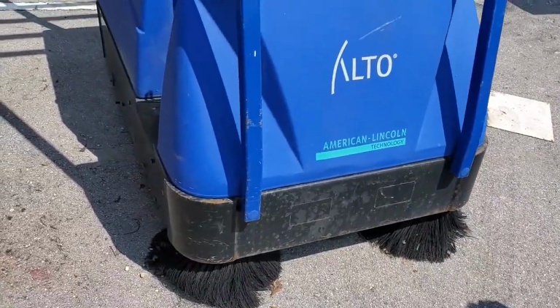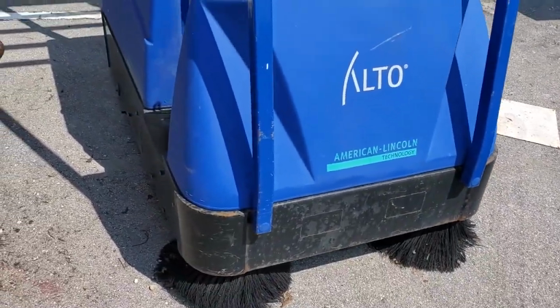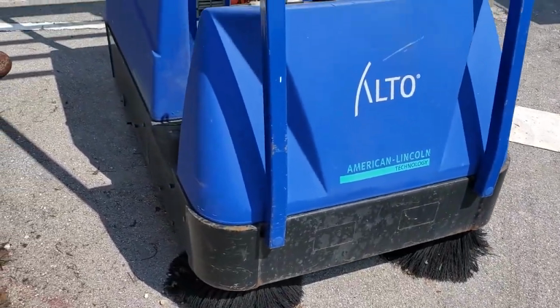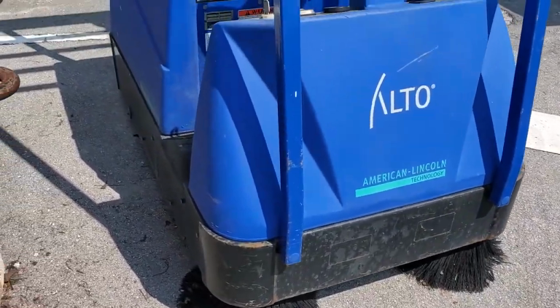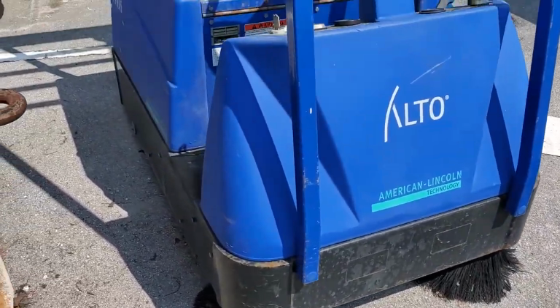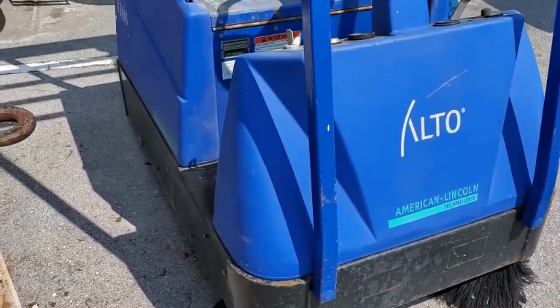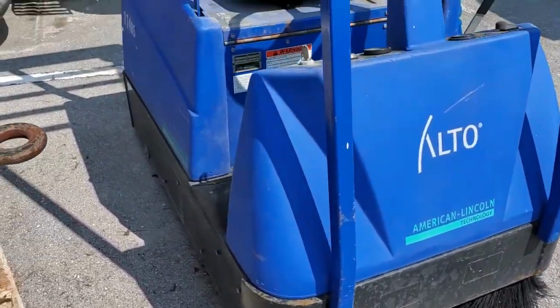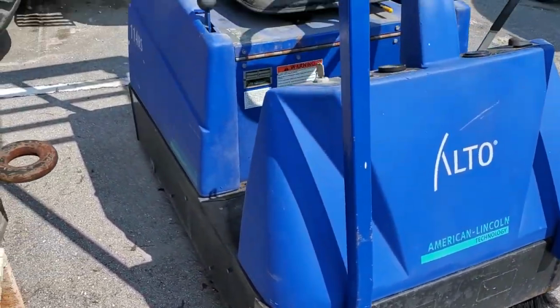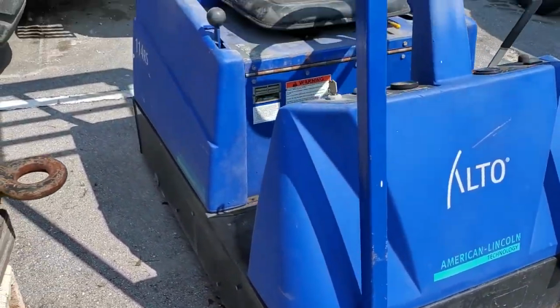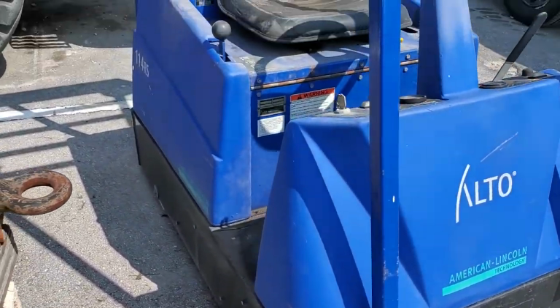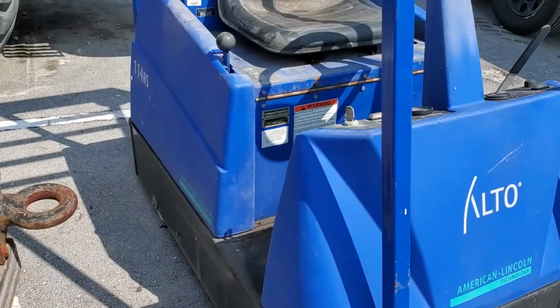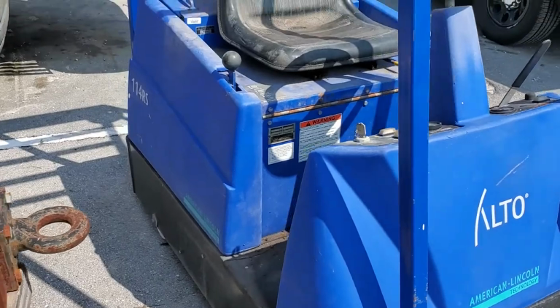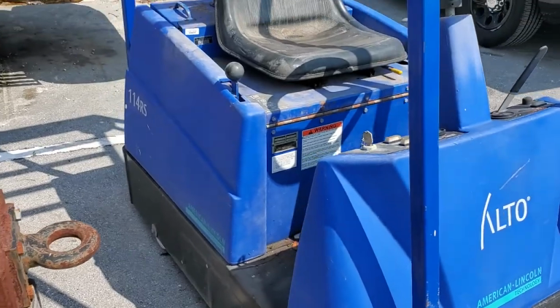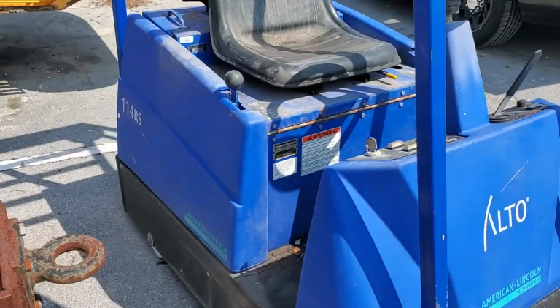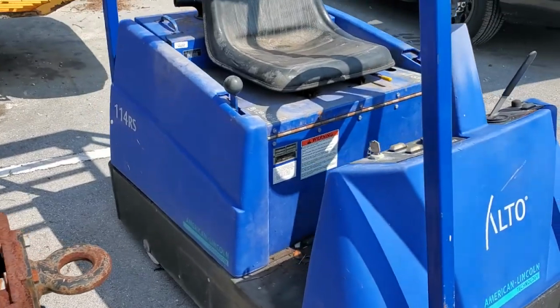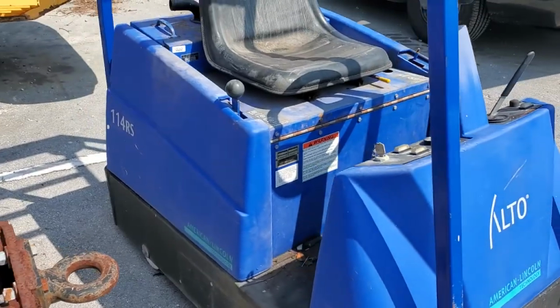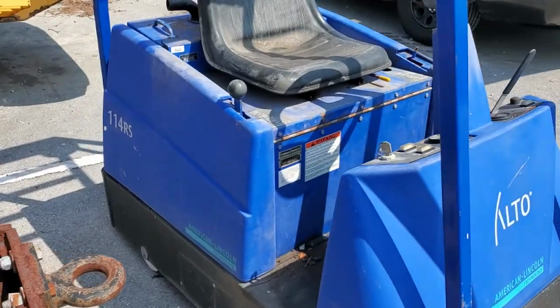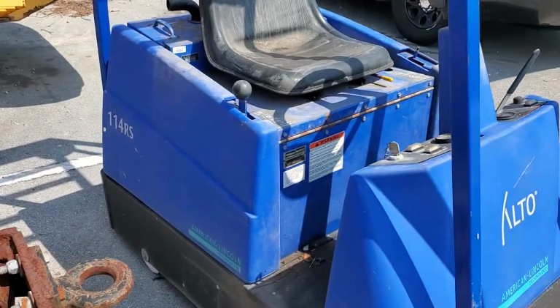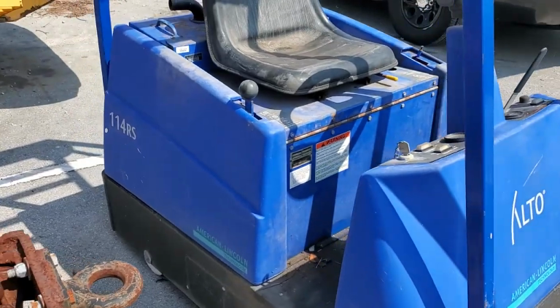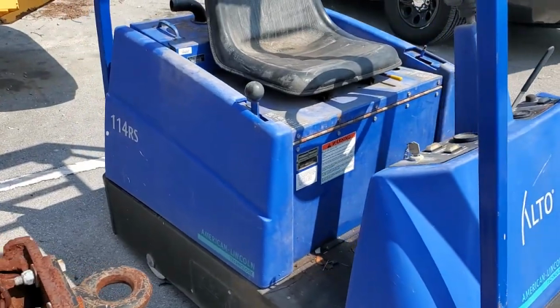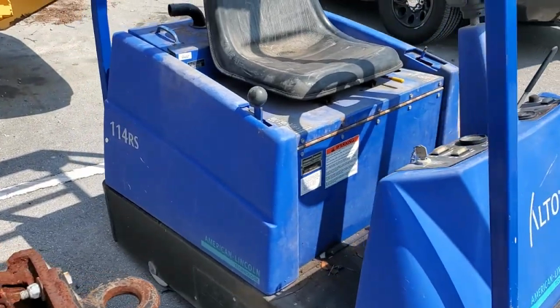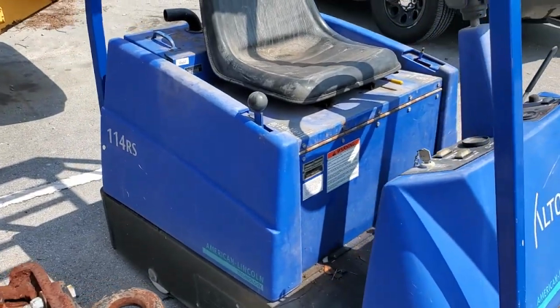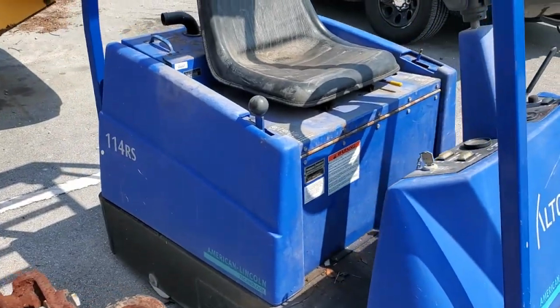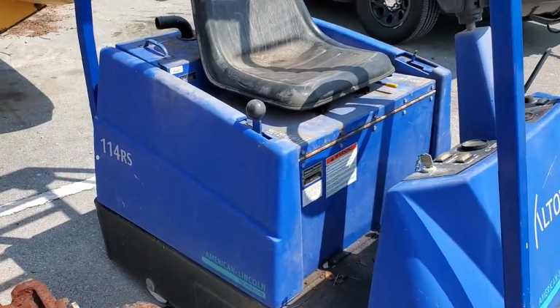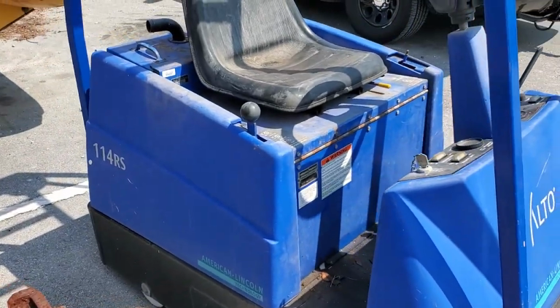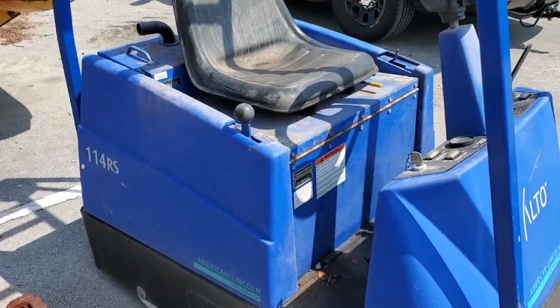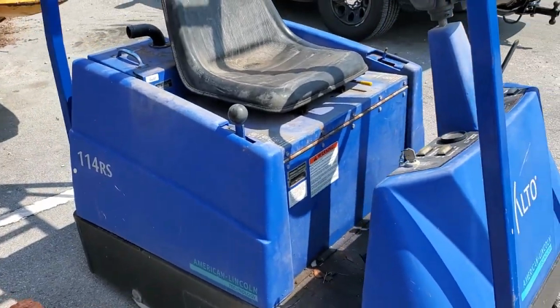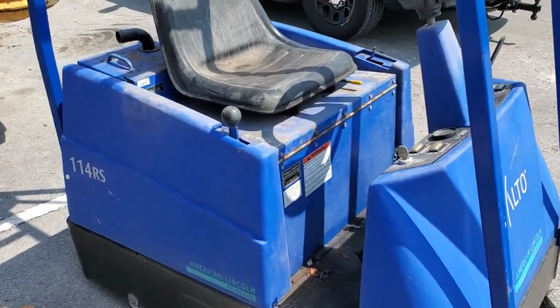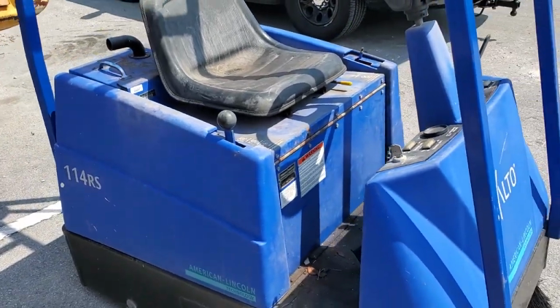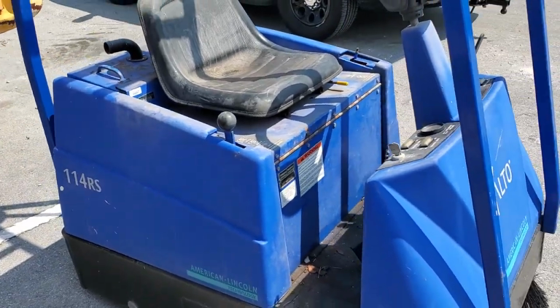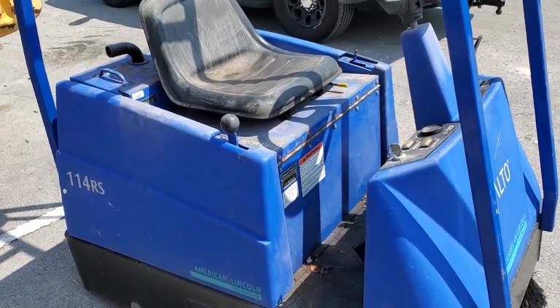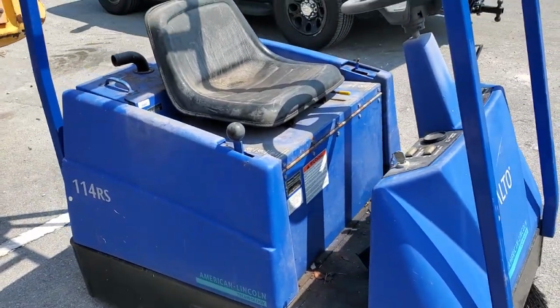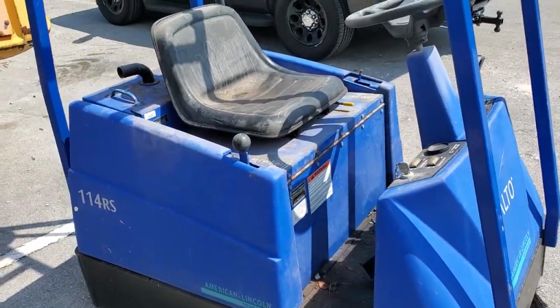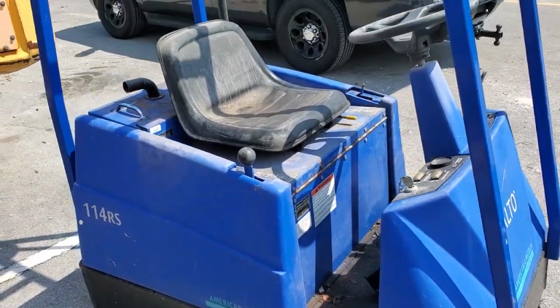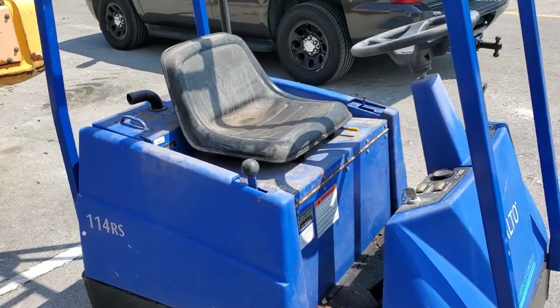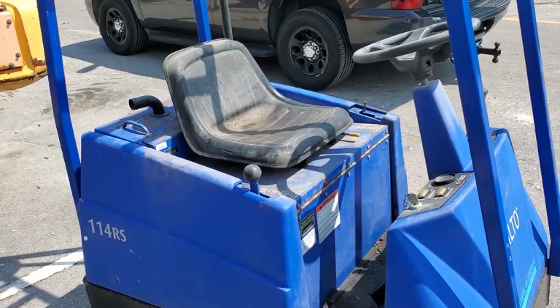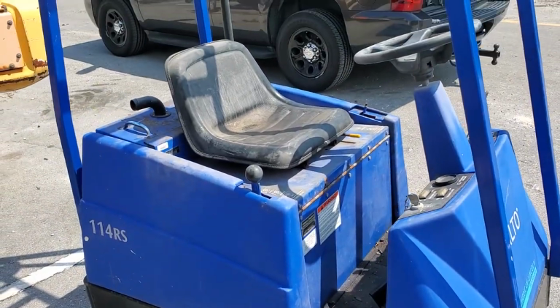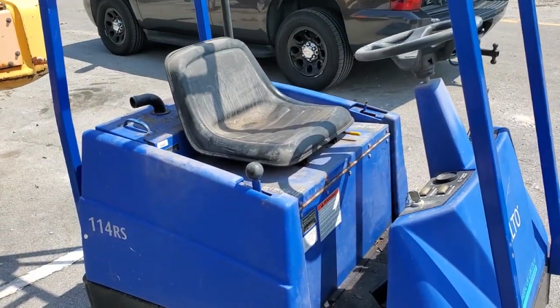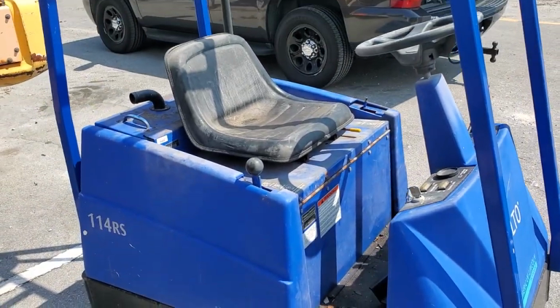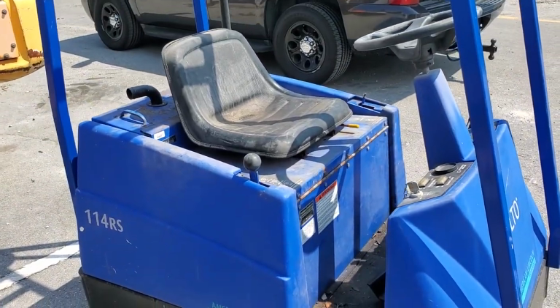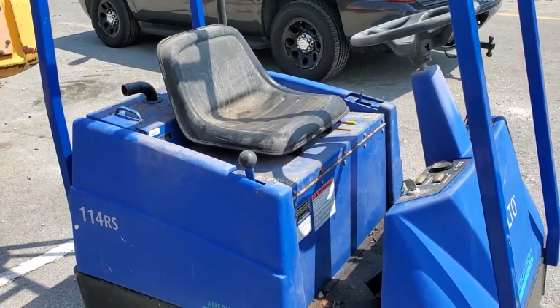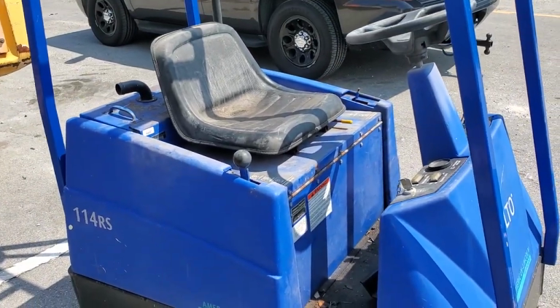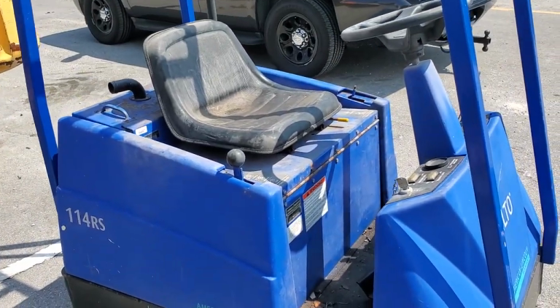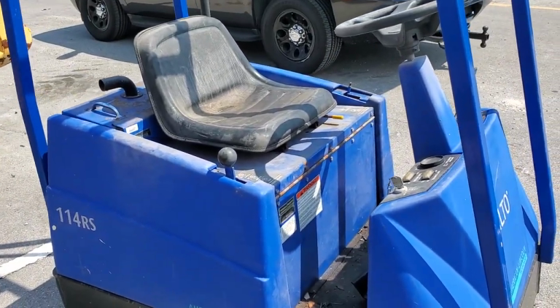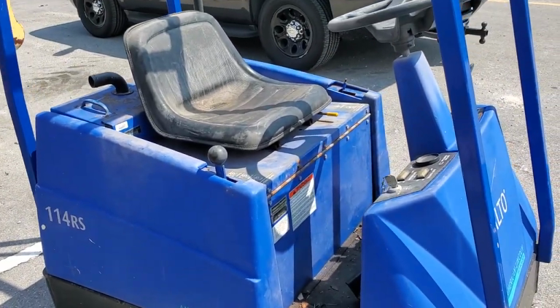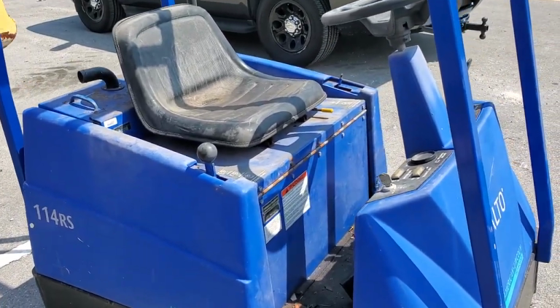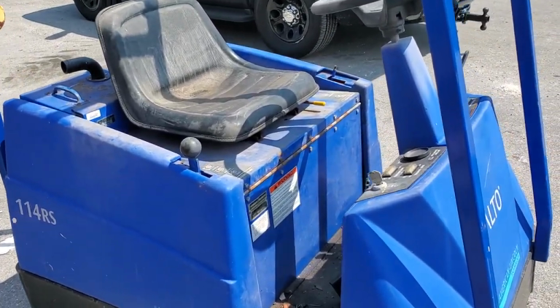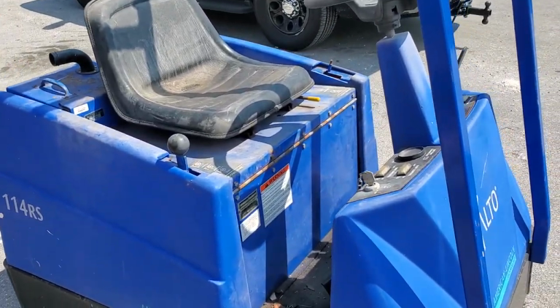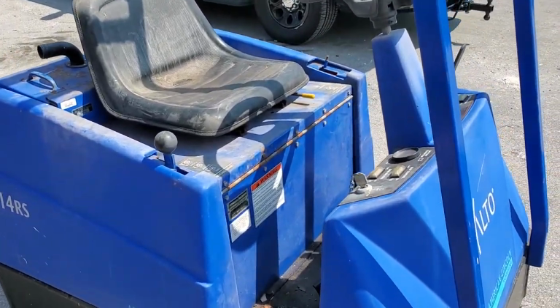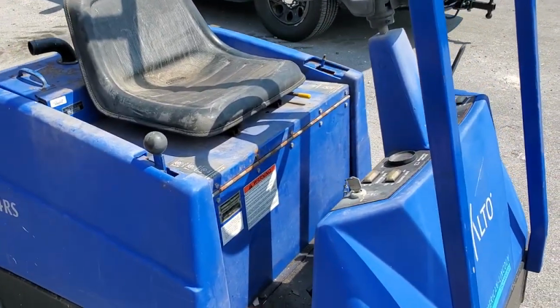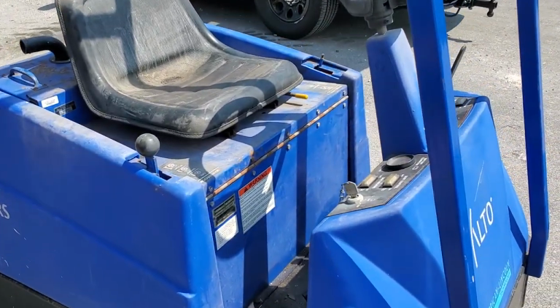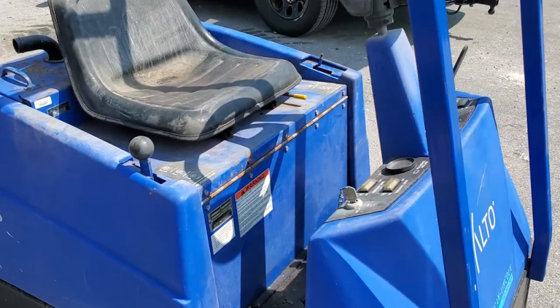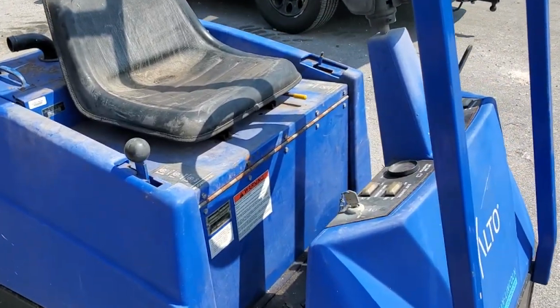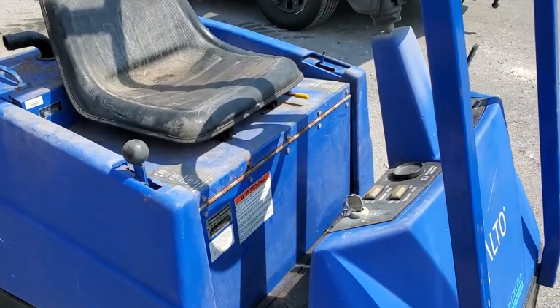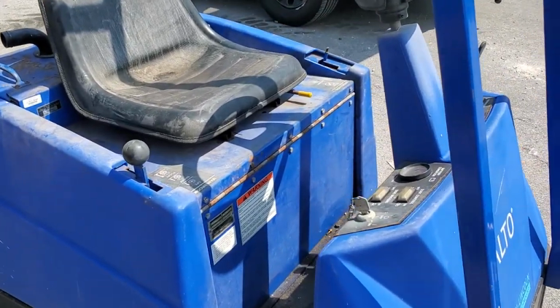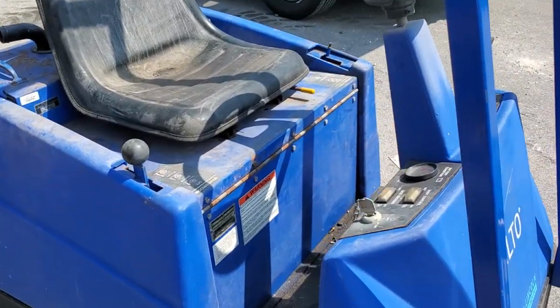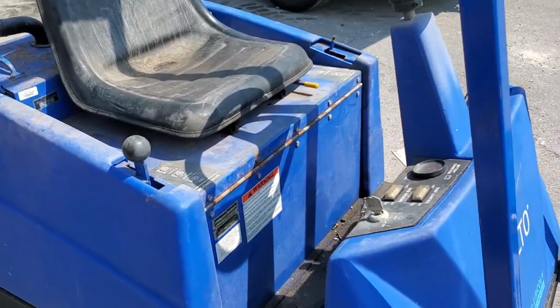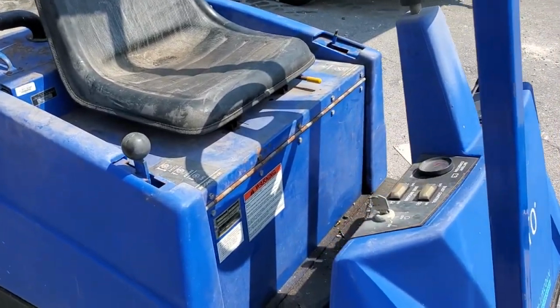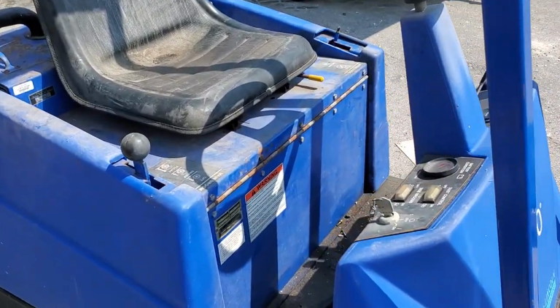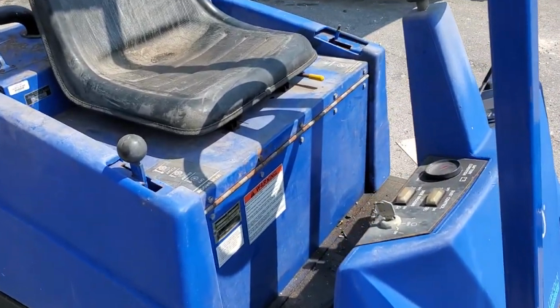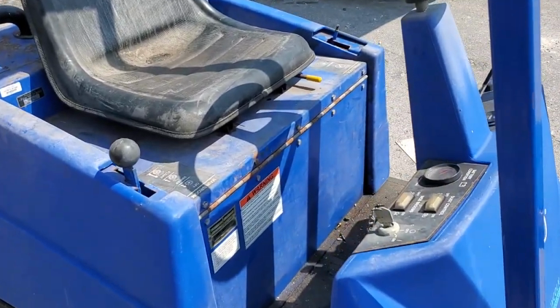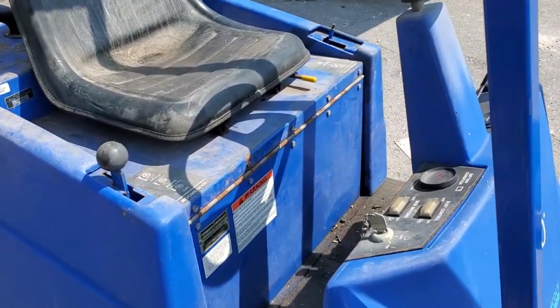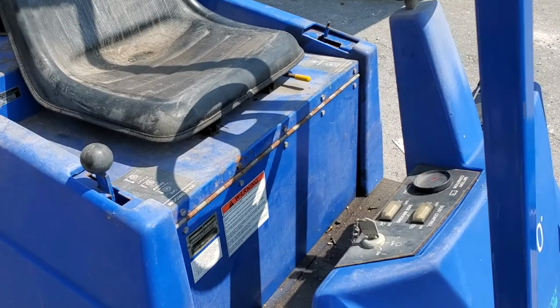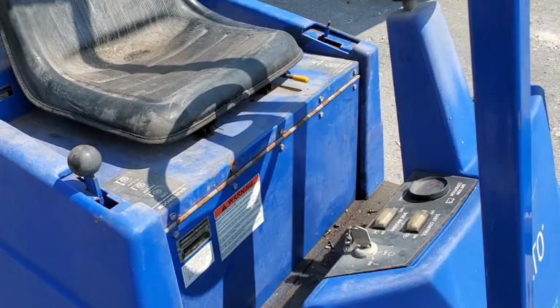Seven hours — it speaks for itself. It has hardly any use. It's more like a brand new machine.